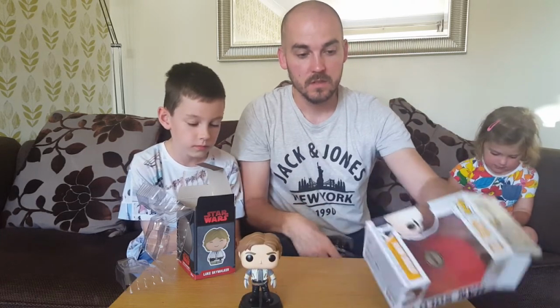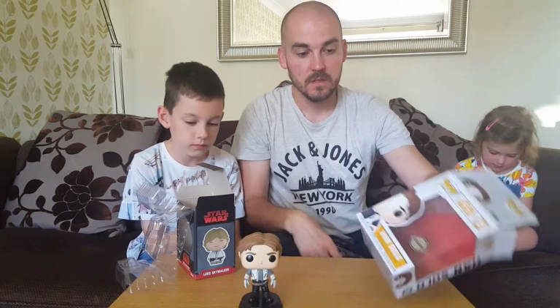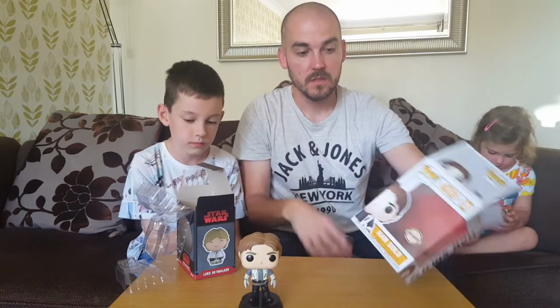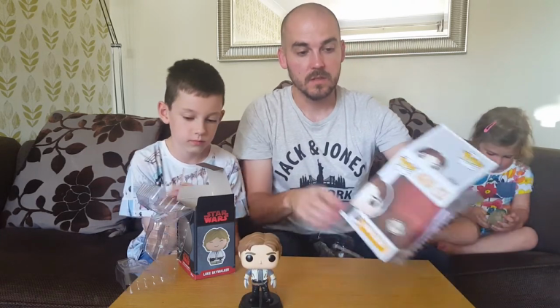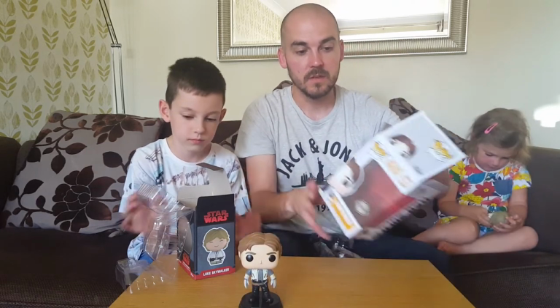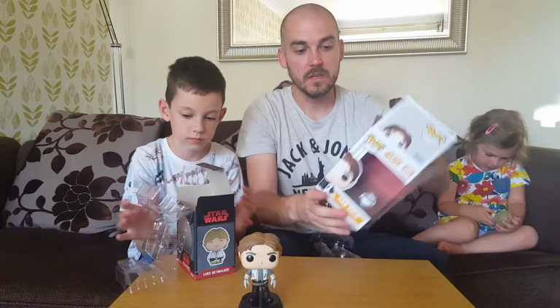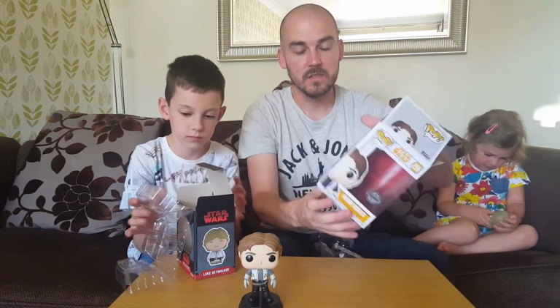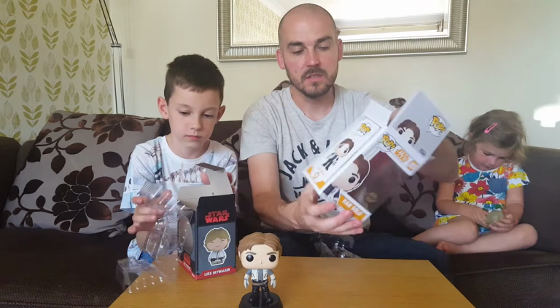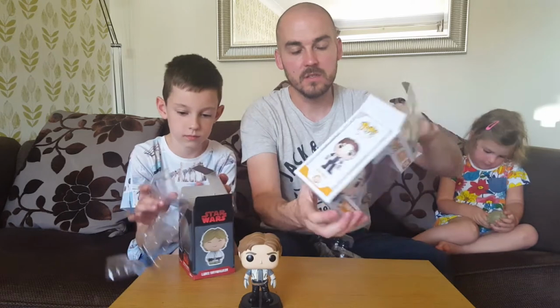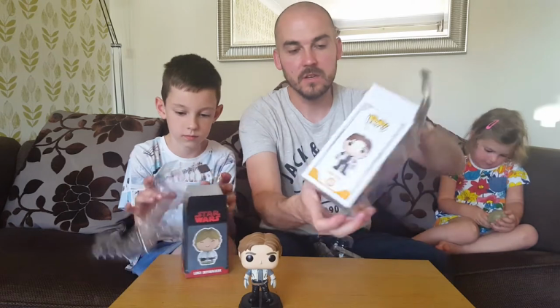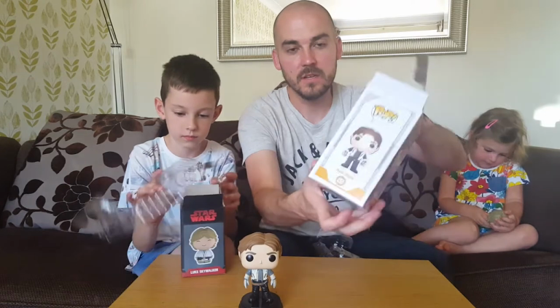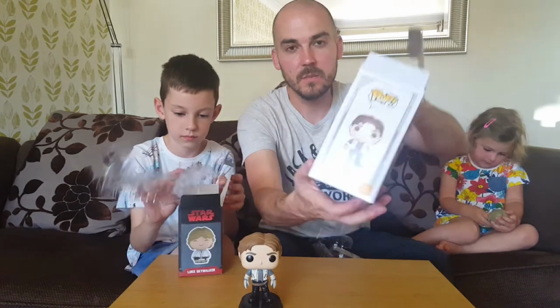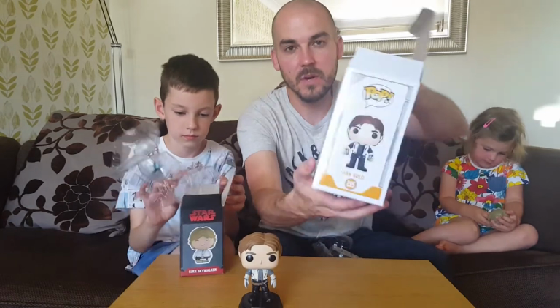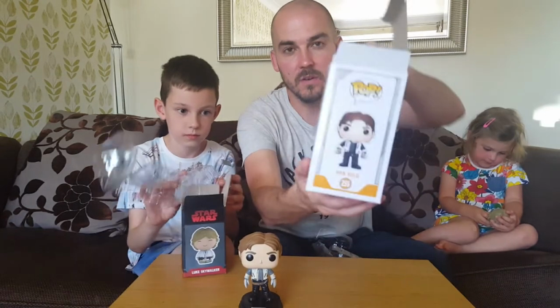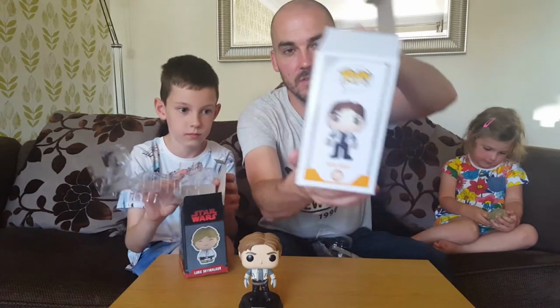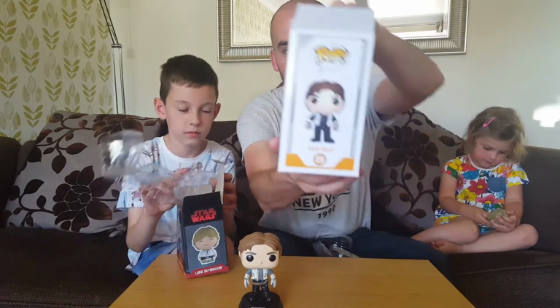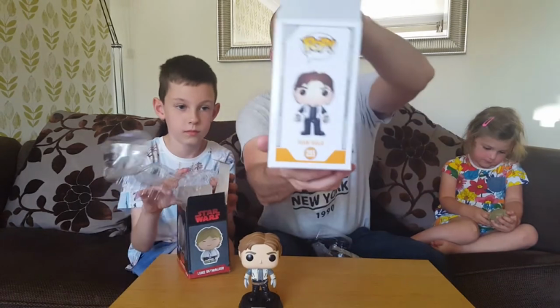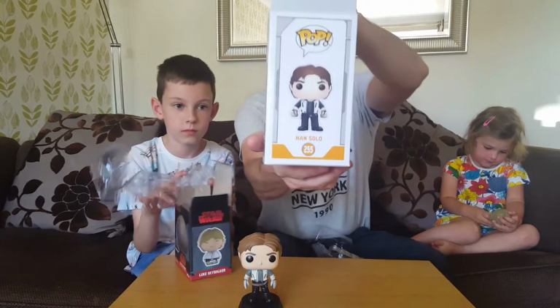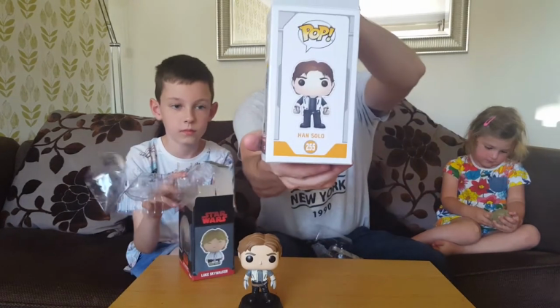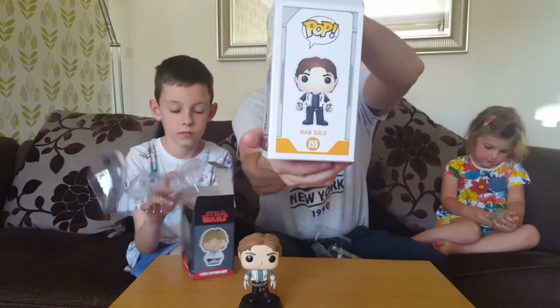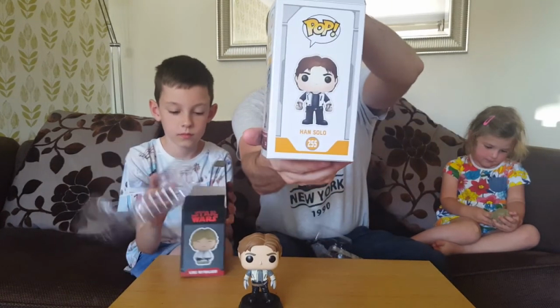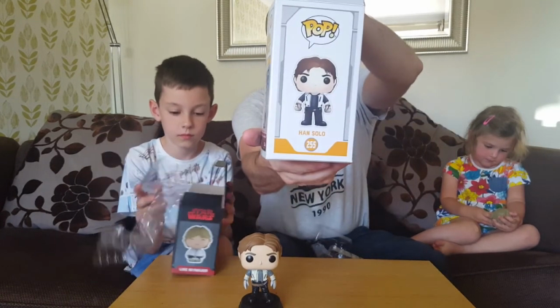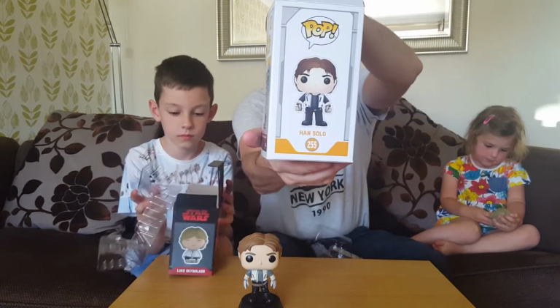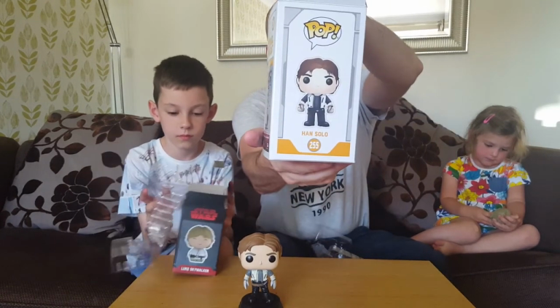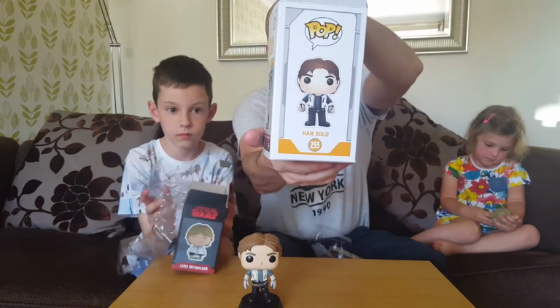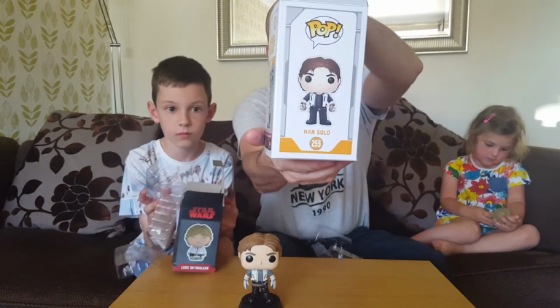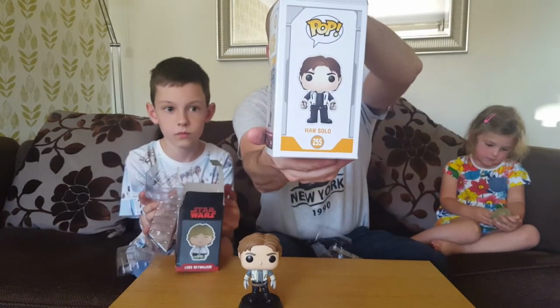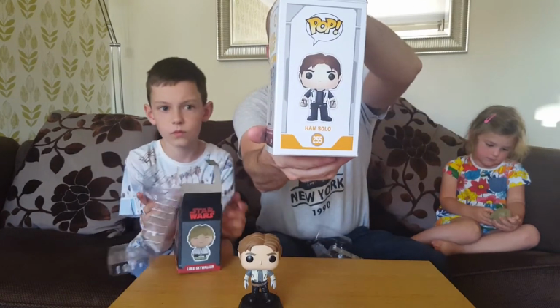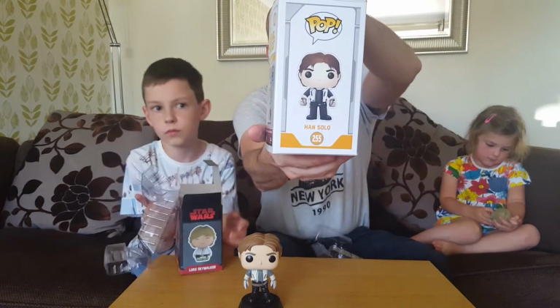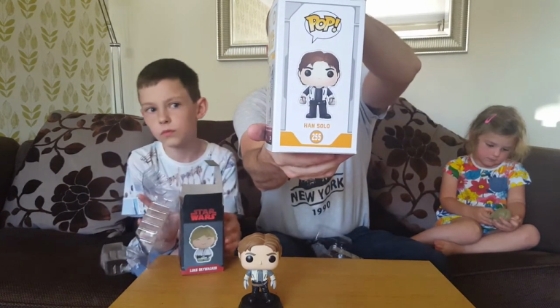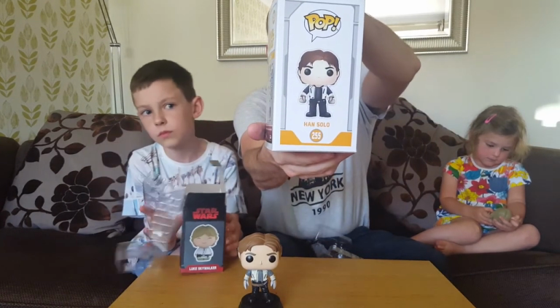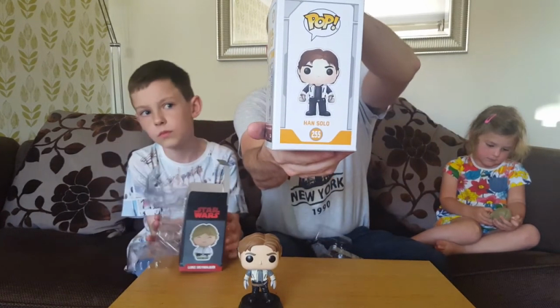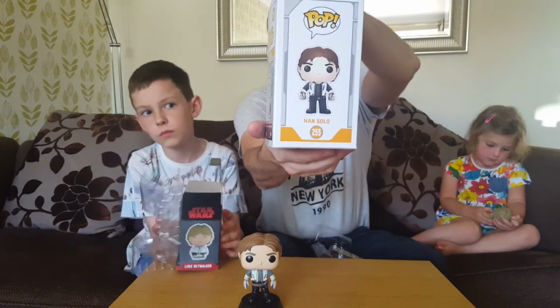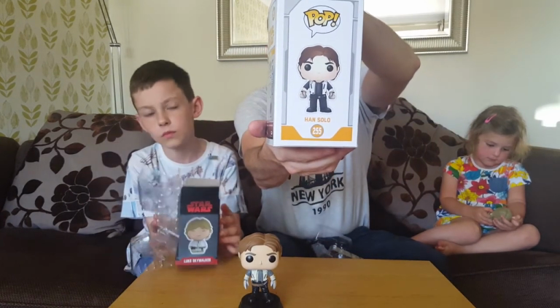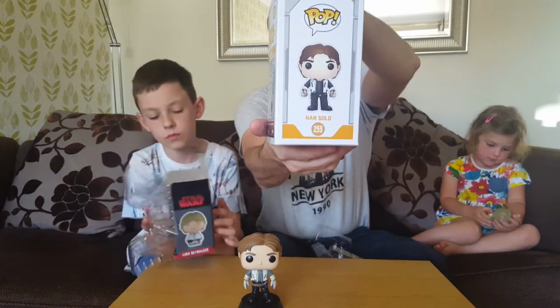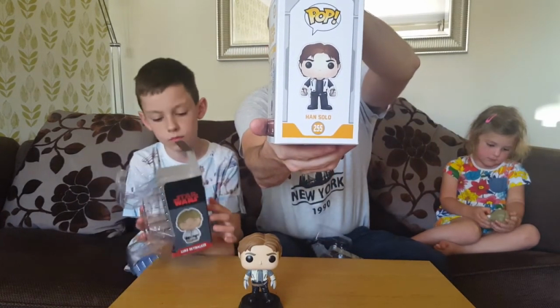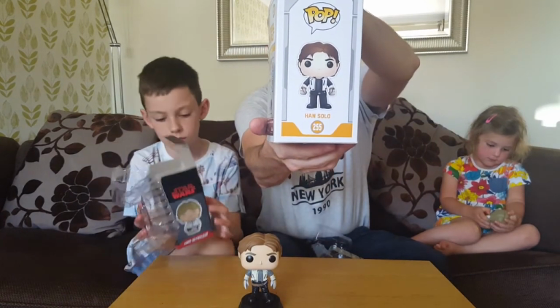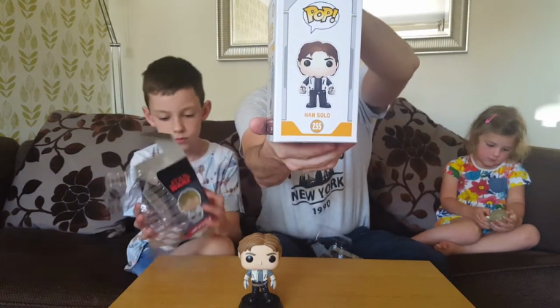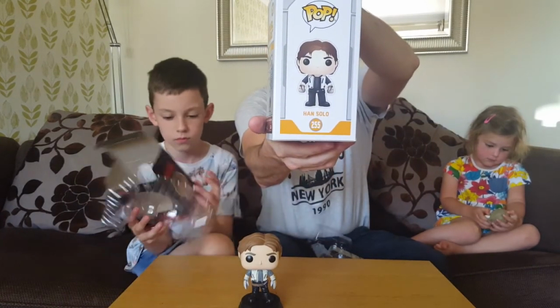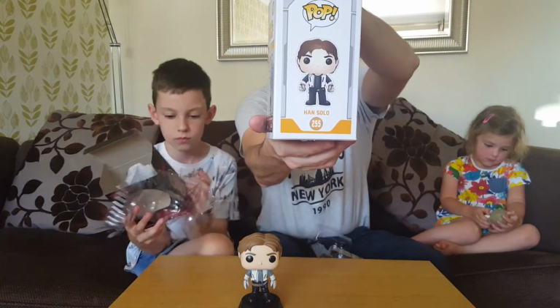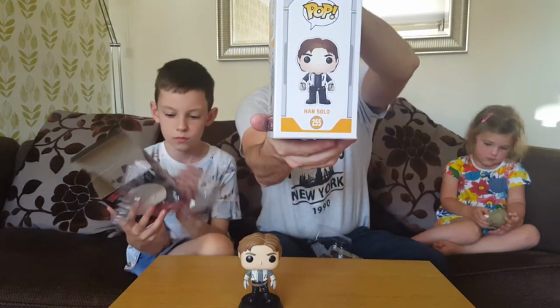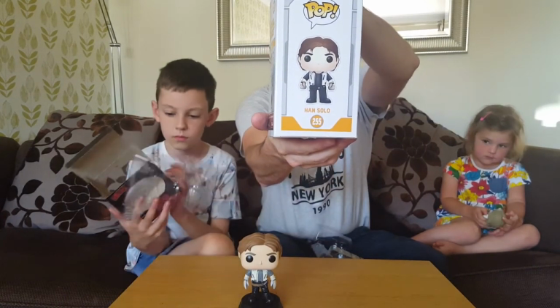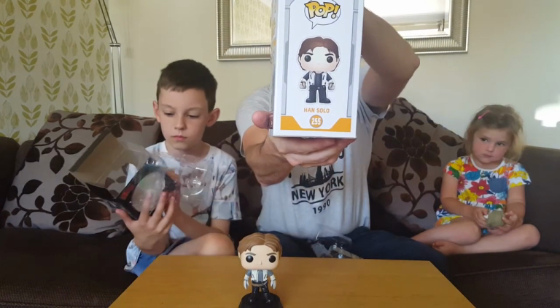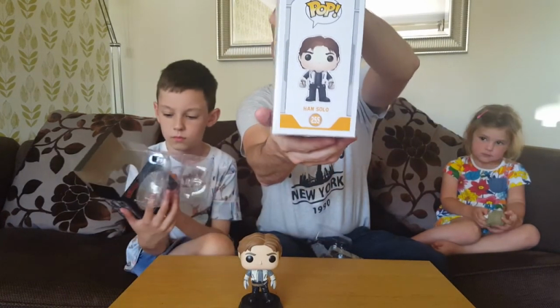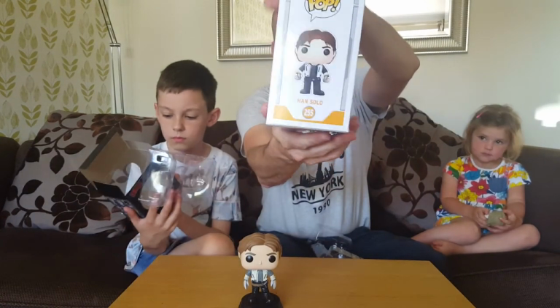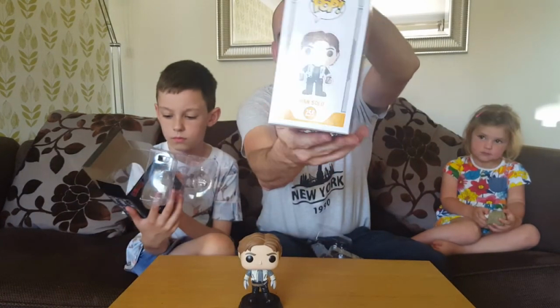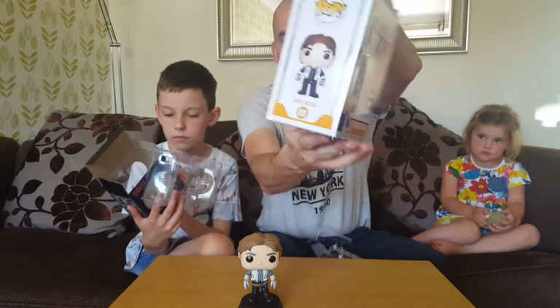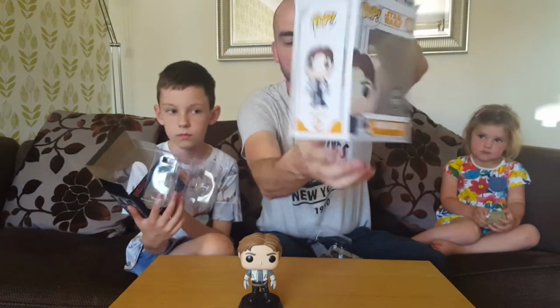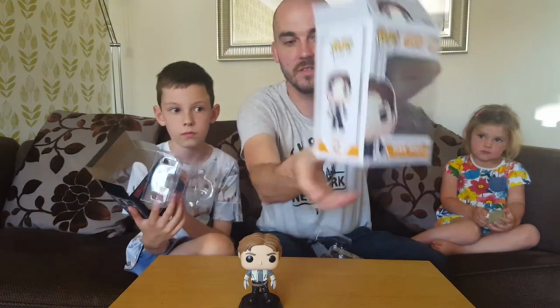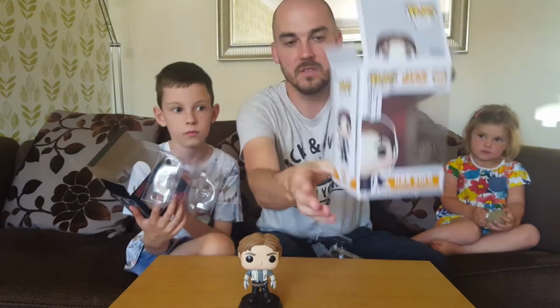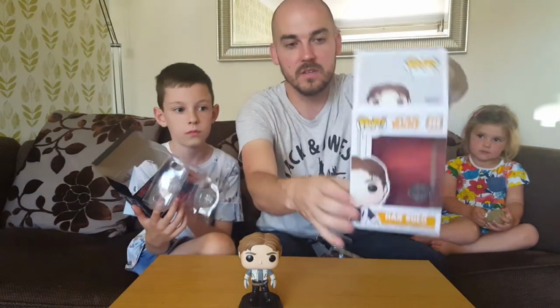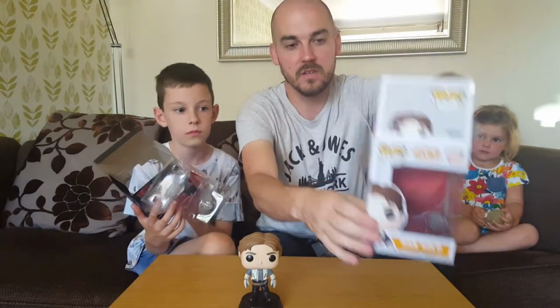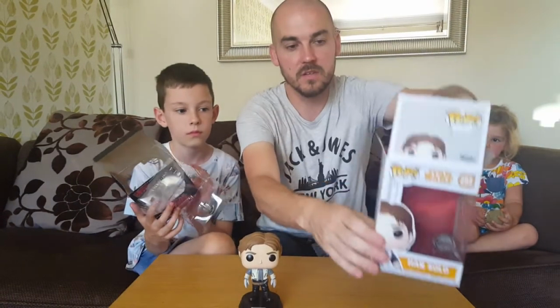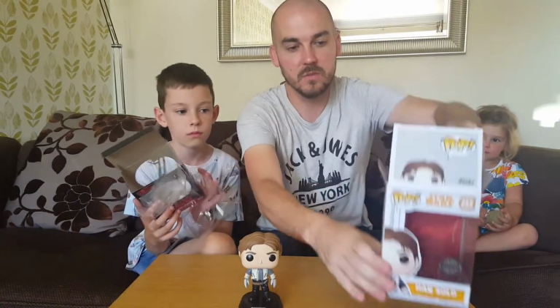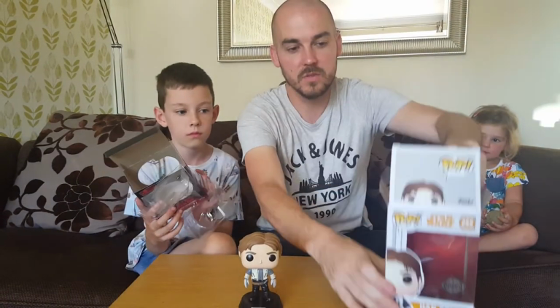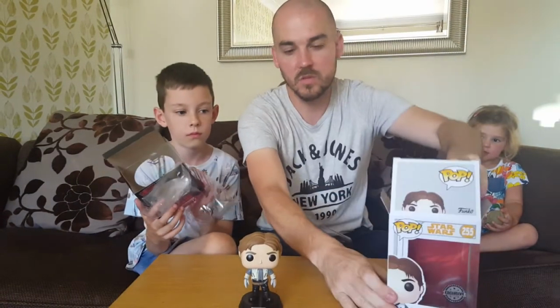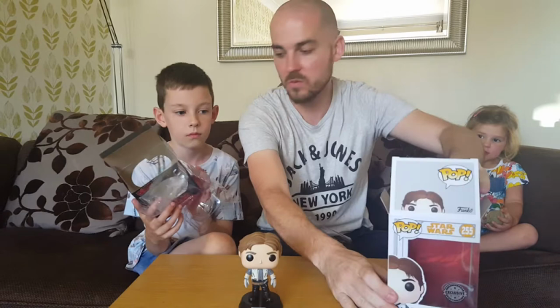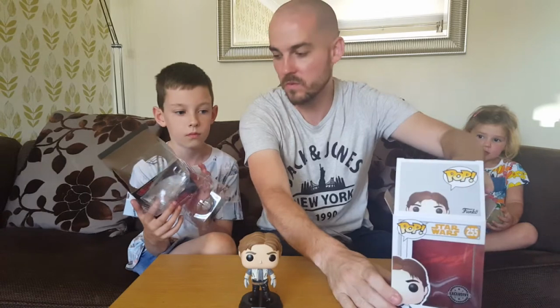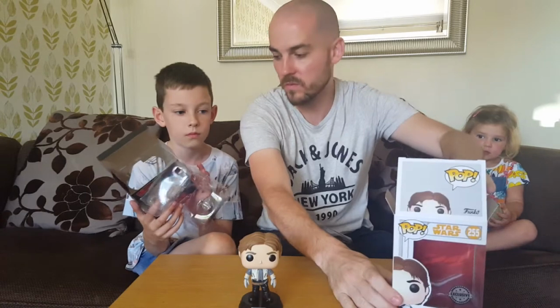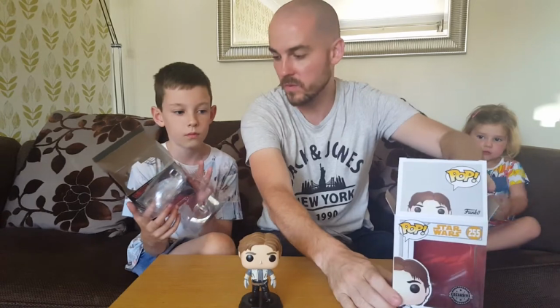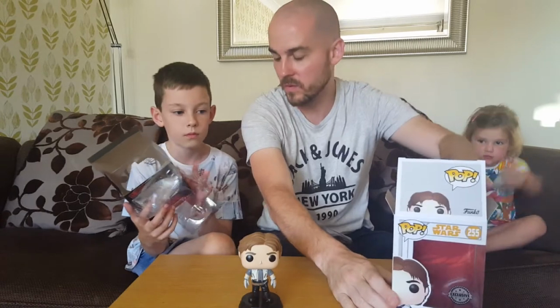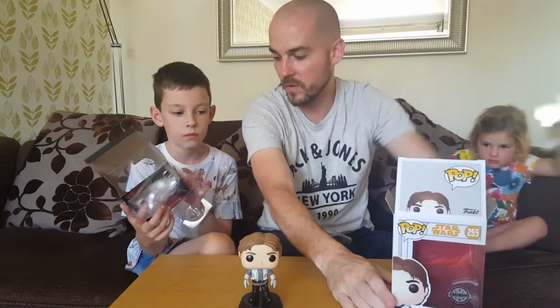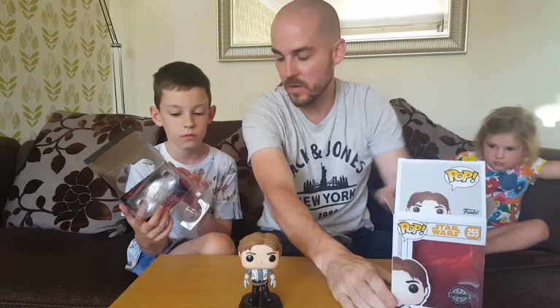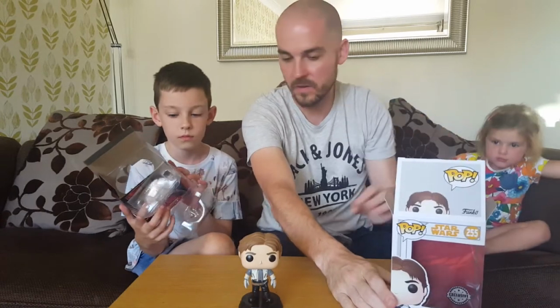So that's the side of the box. I know some people like to present them on the side, so that's what it looks like on the side. Number 255.